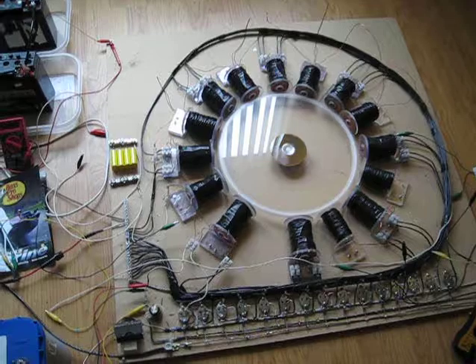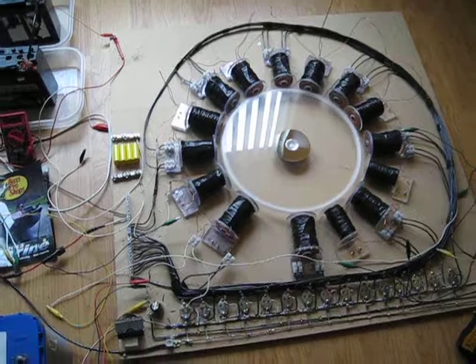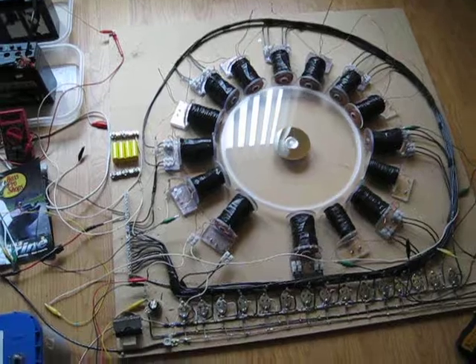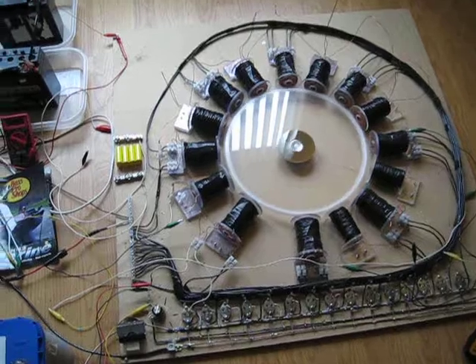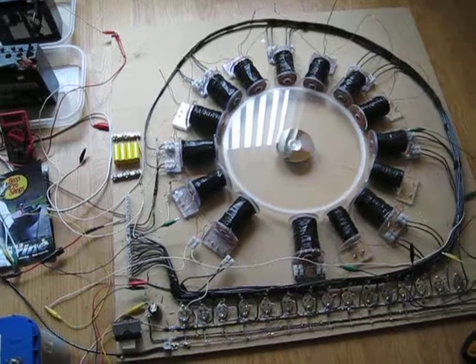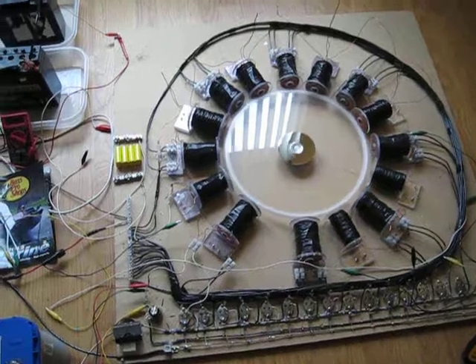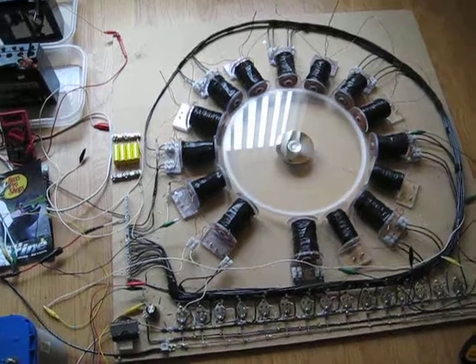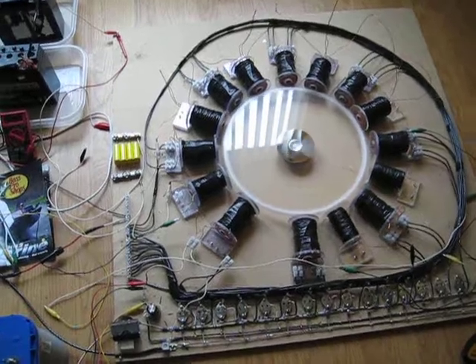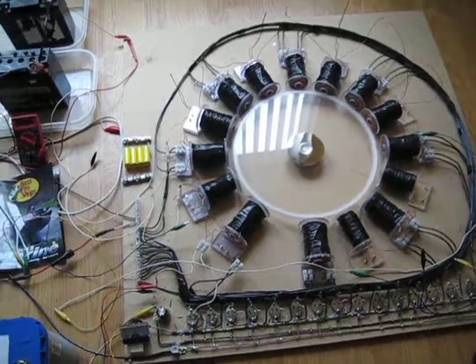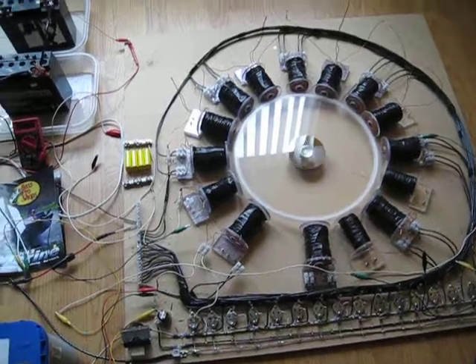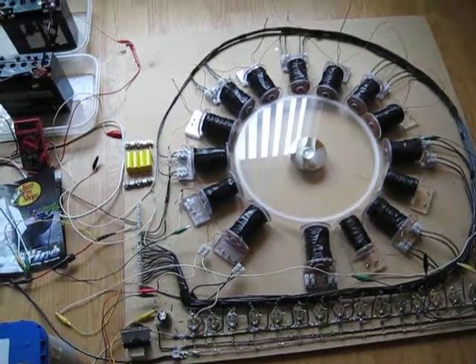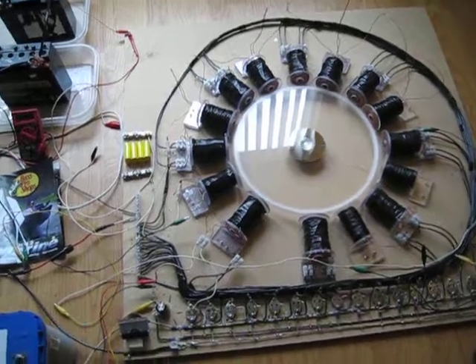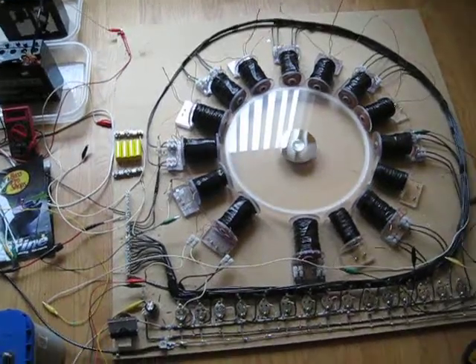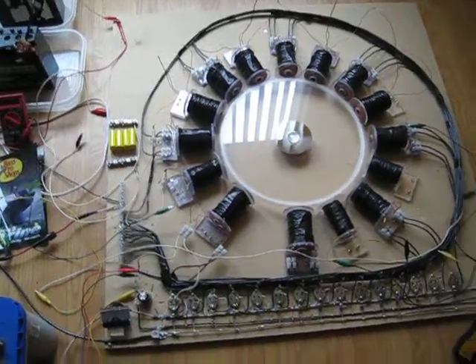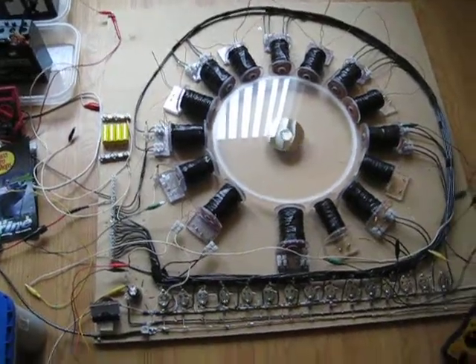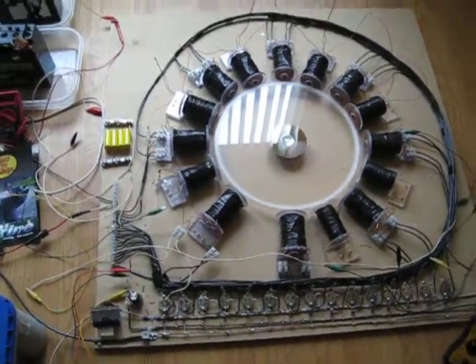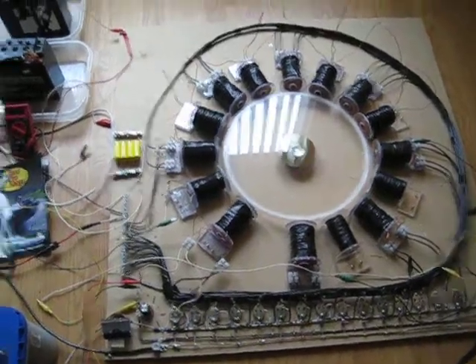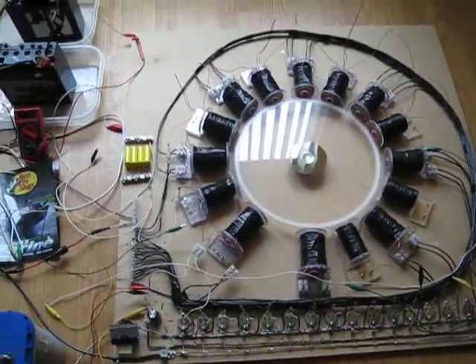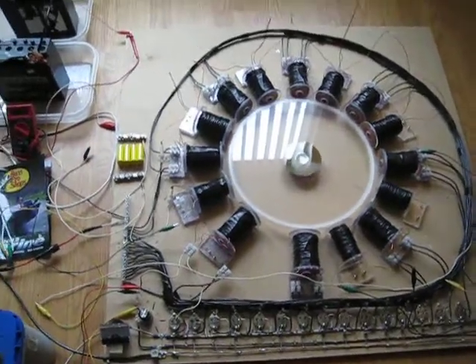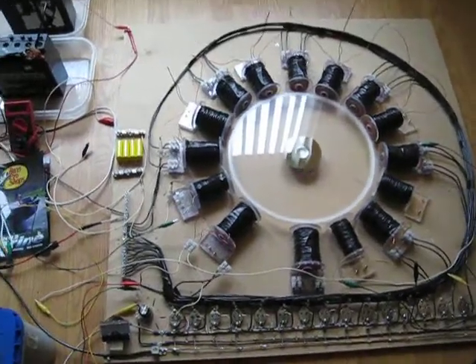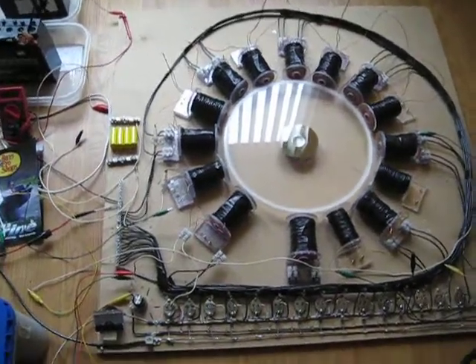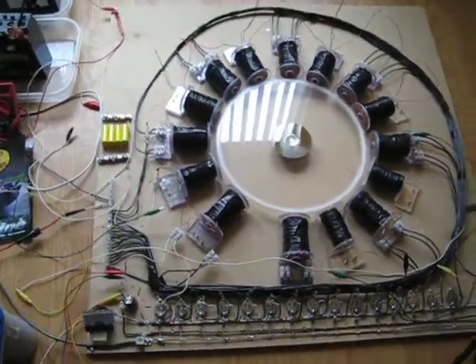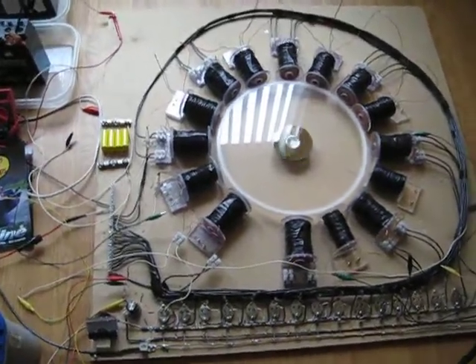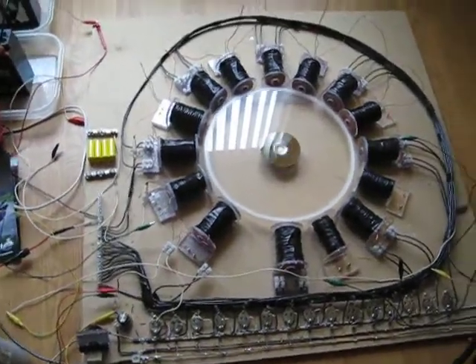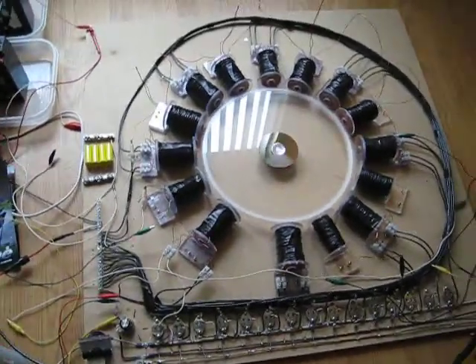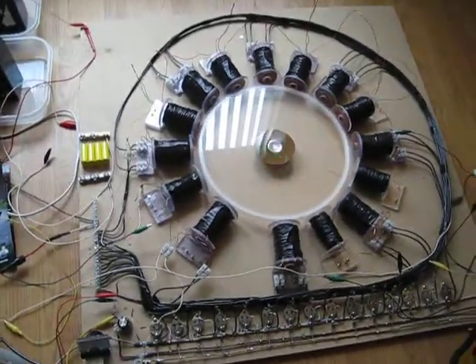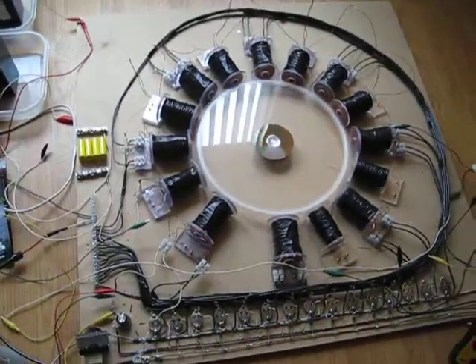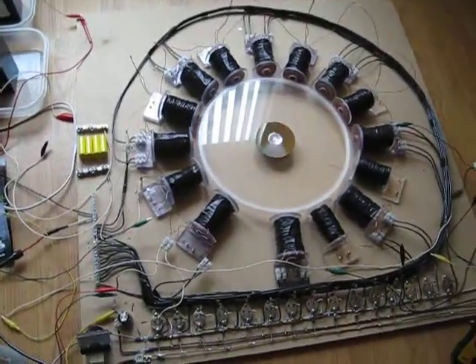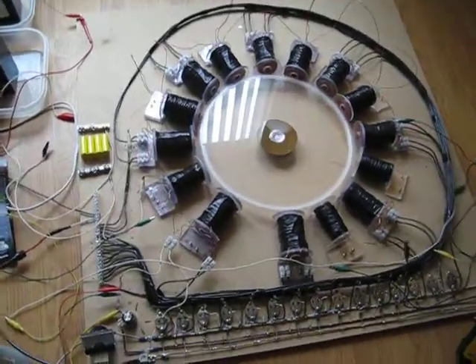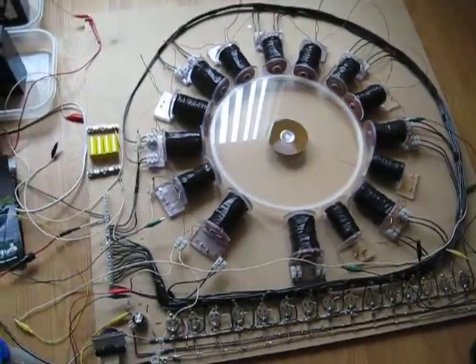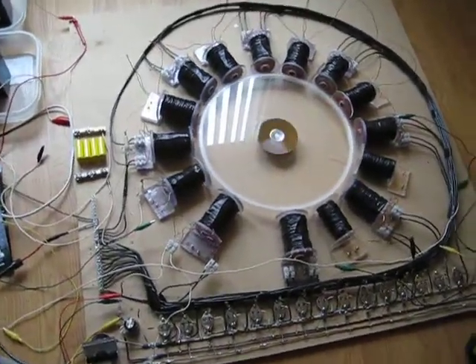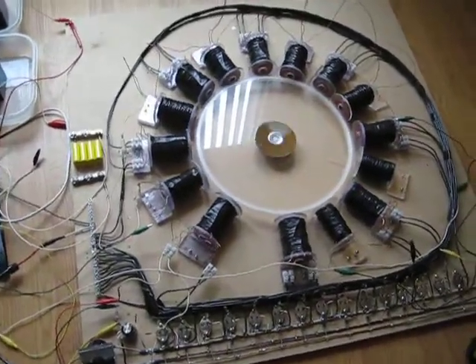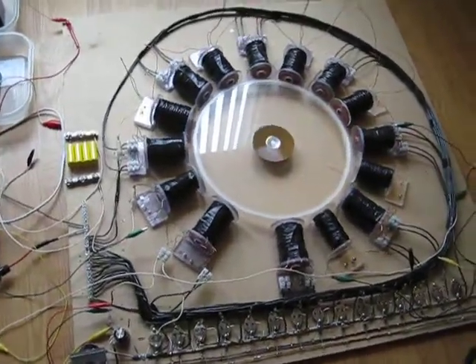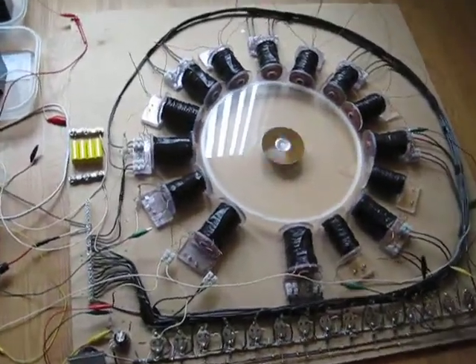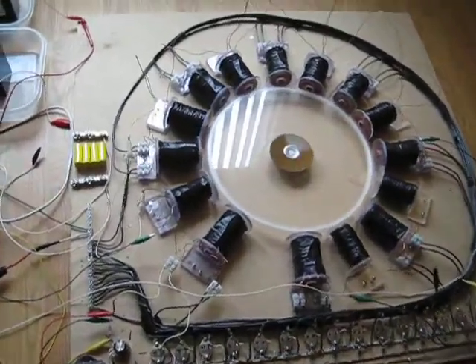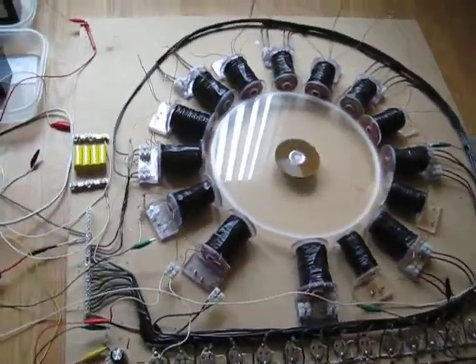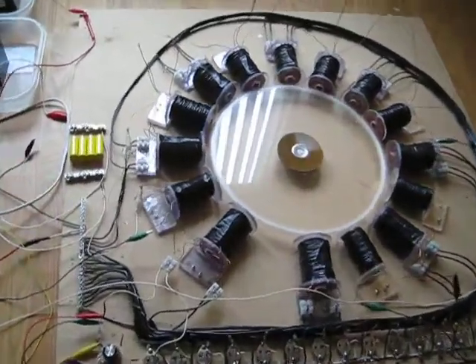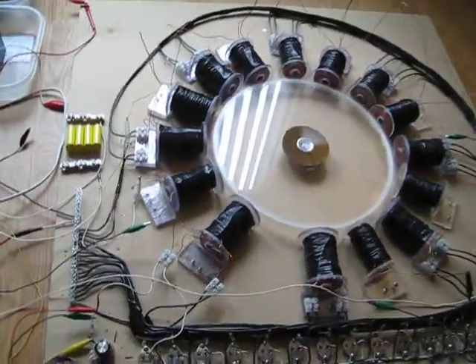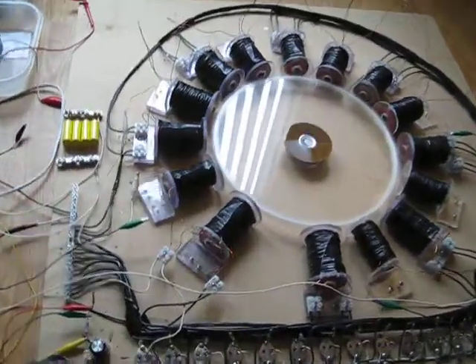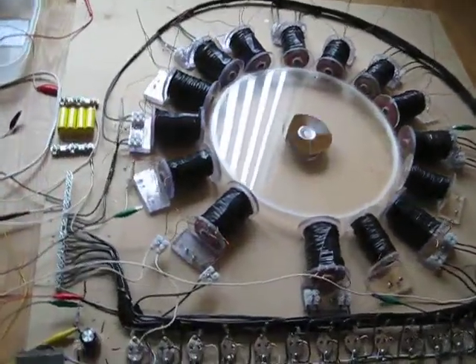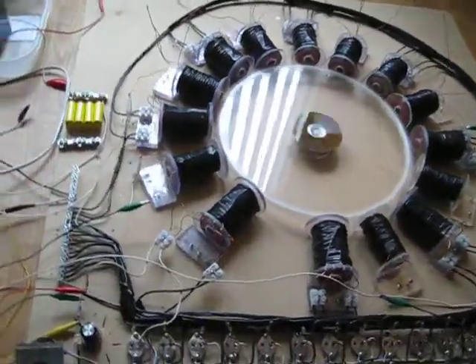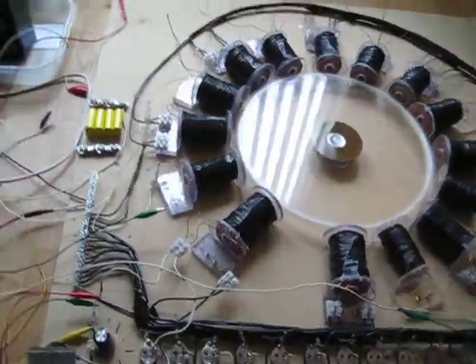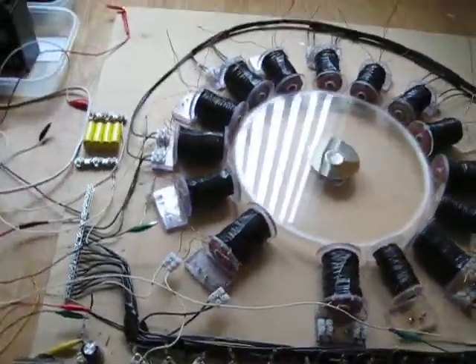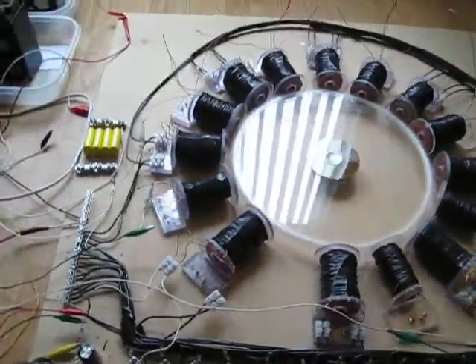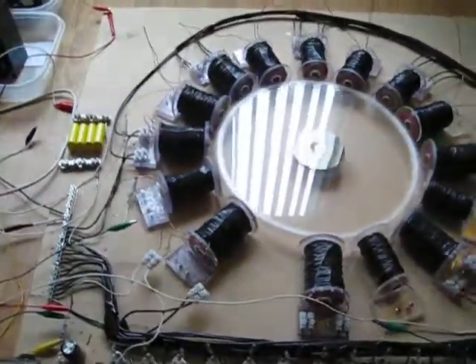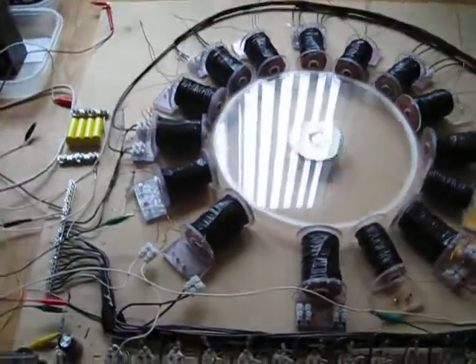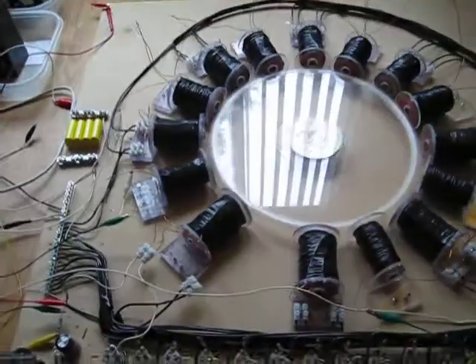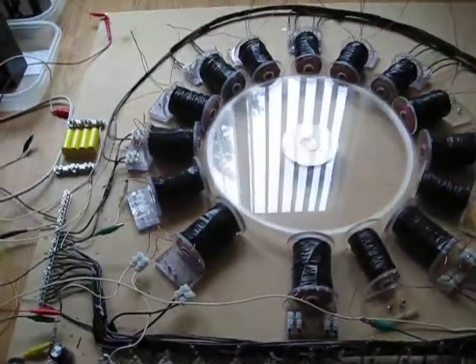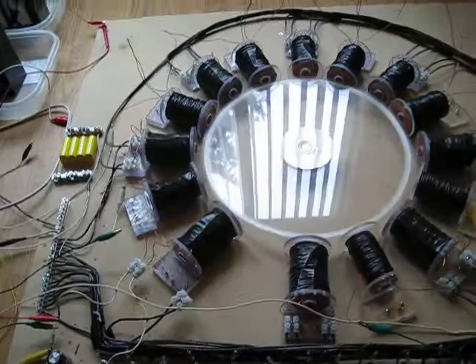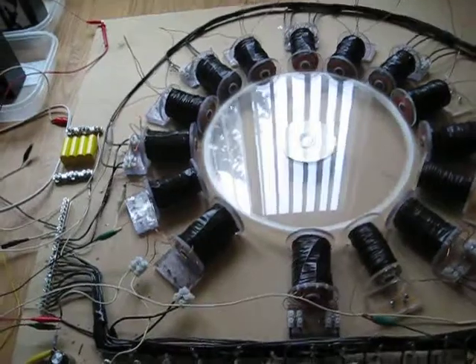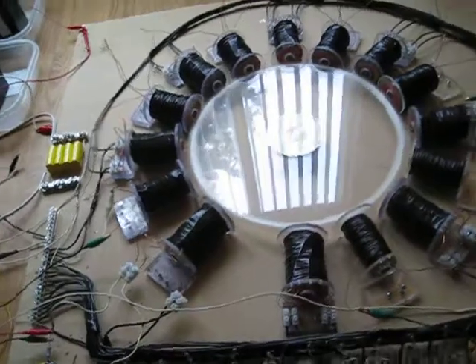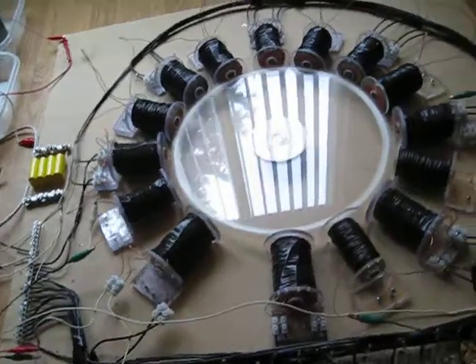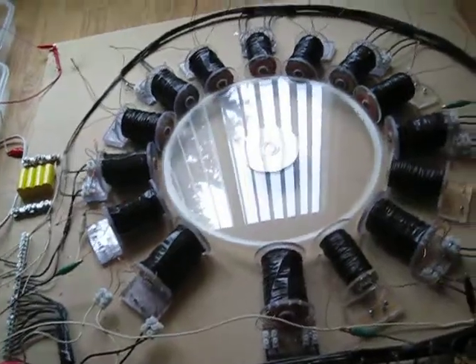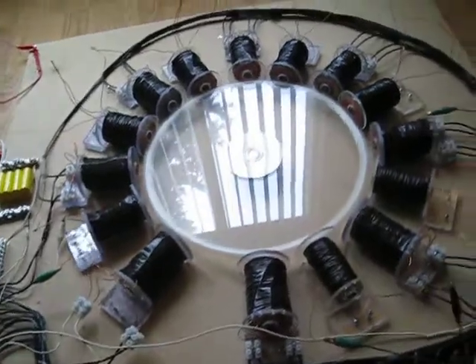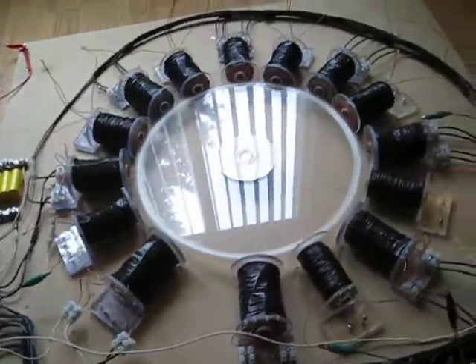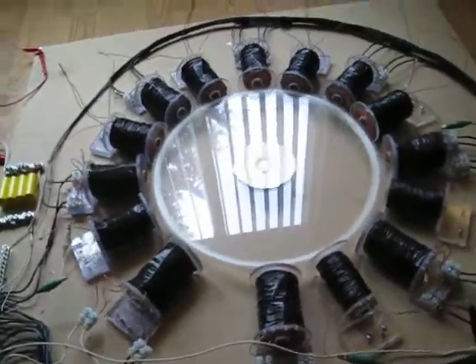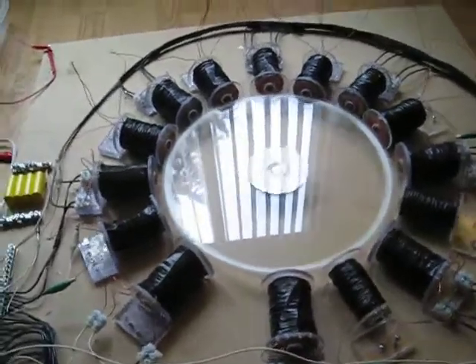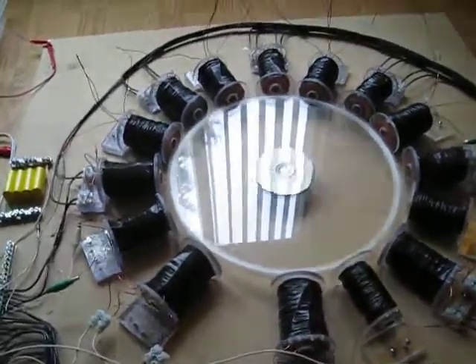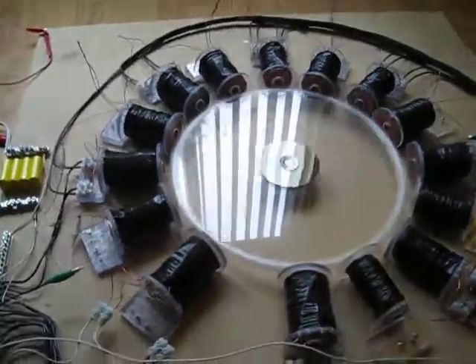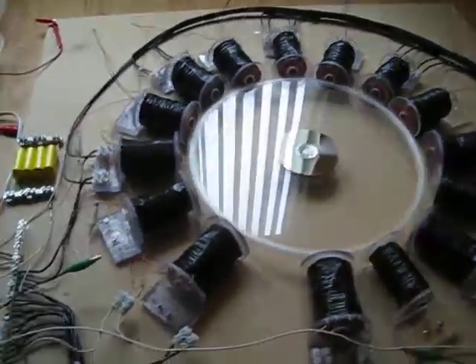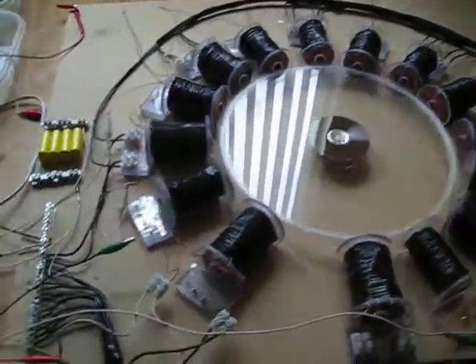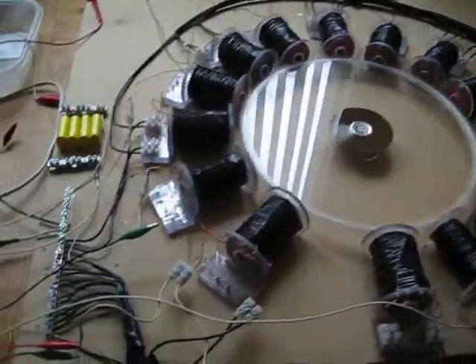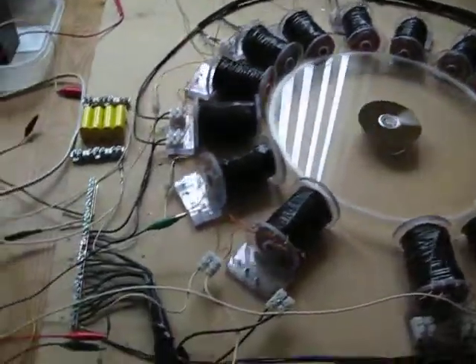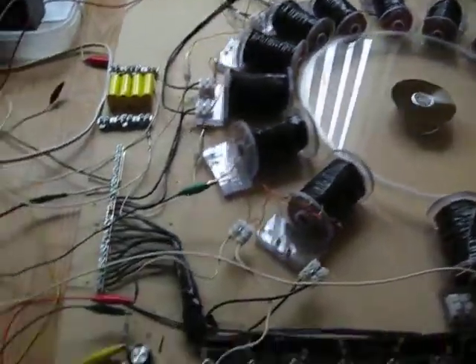Hey, morning guys, SD here. Gotta bear with me, only had one cup of coffee. We just fired this up.